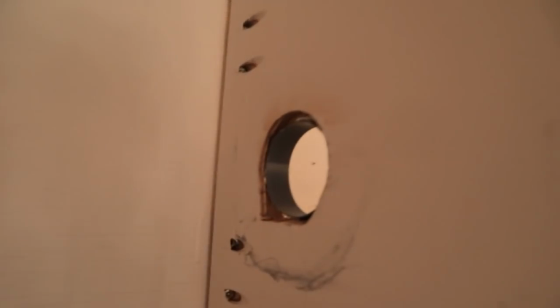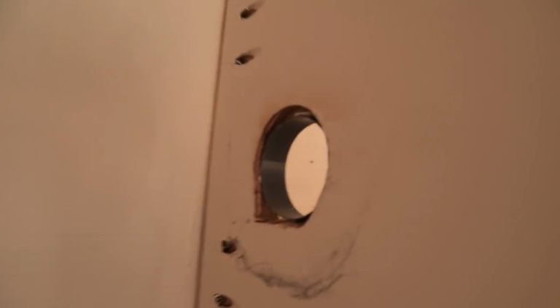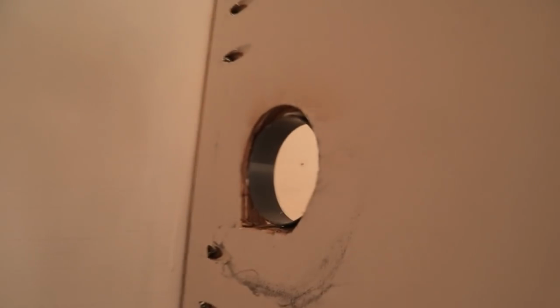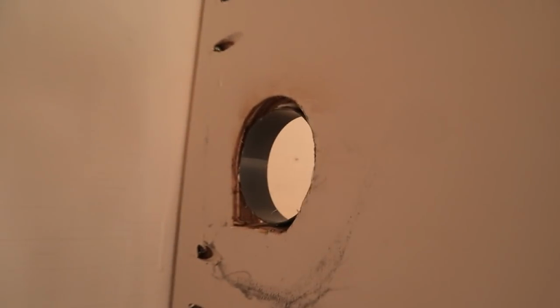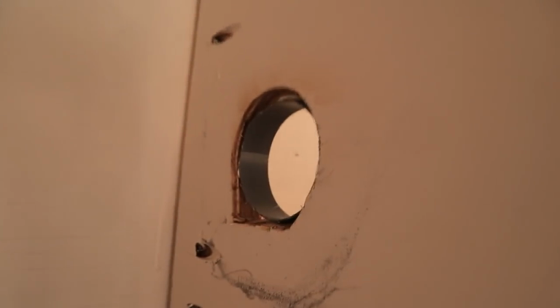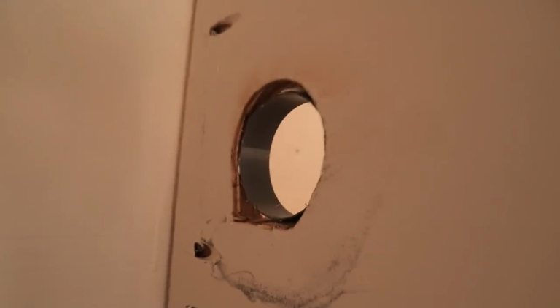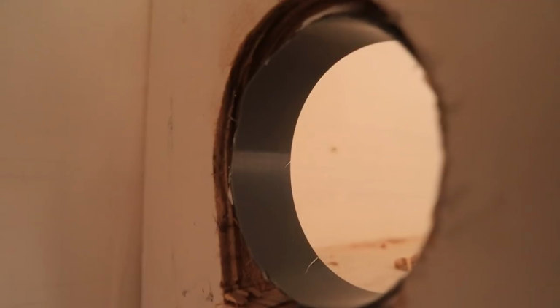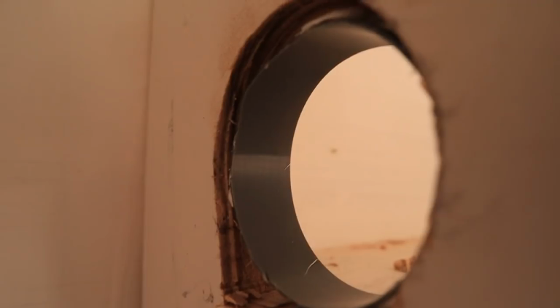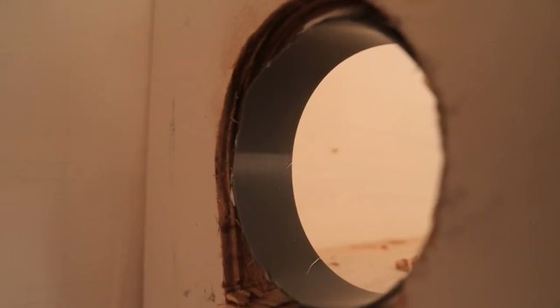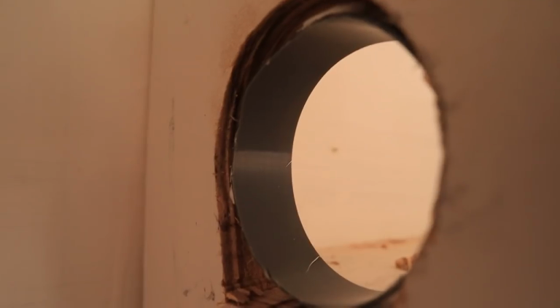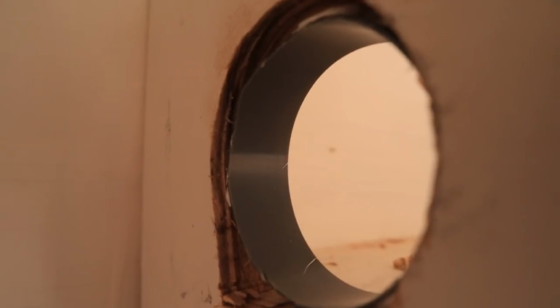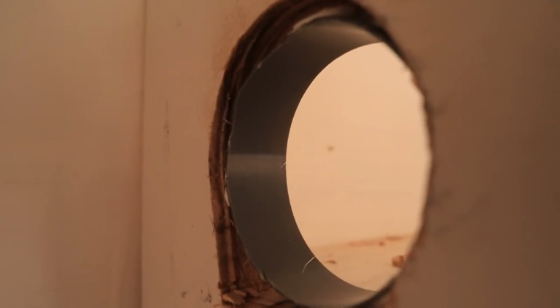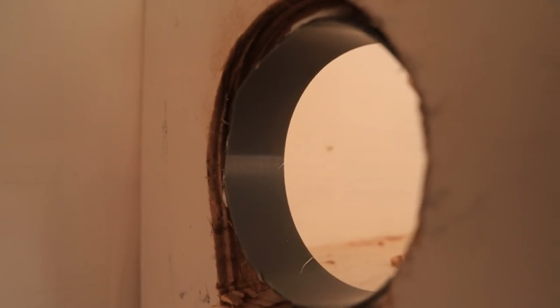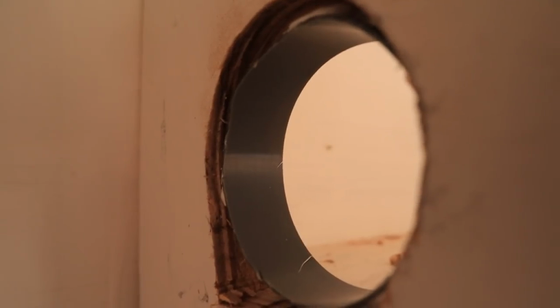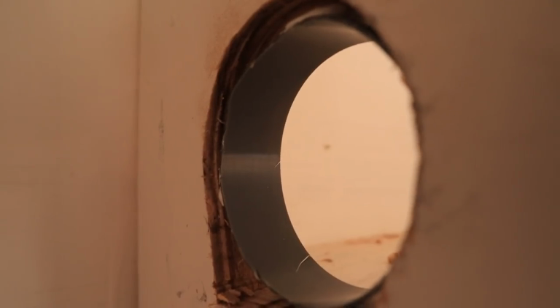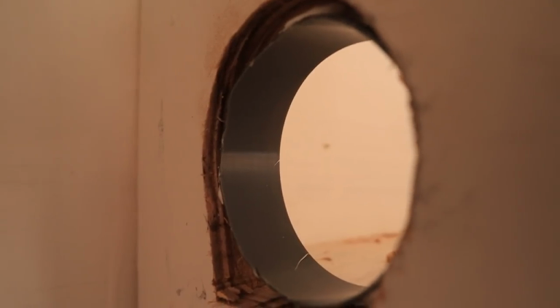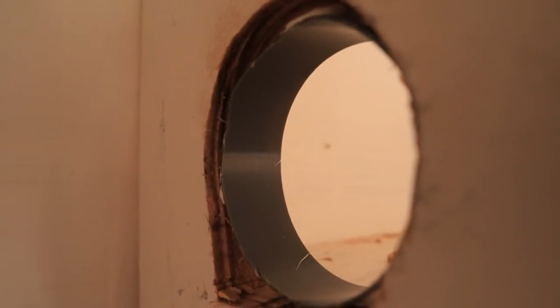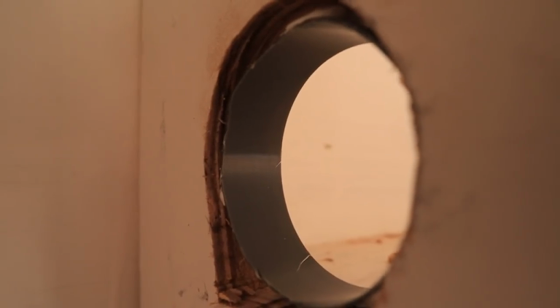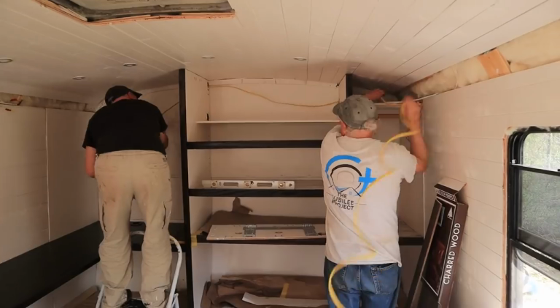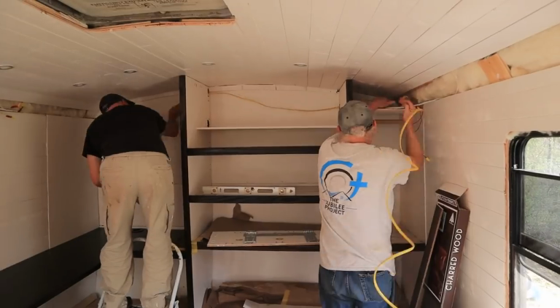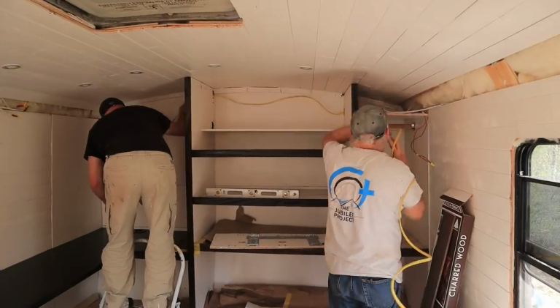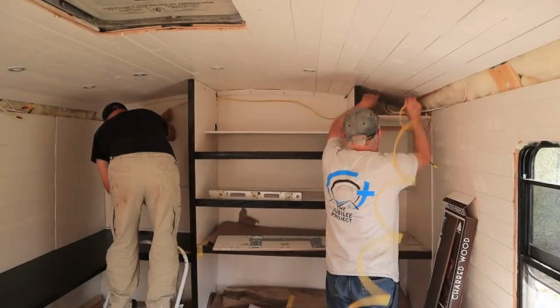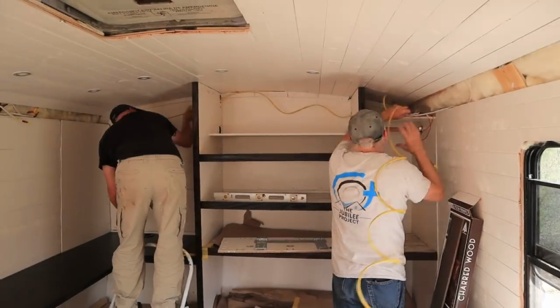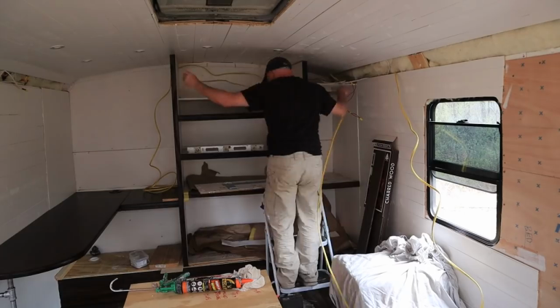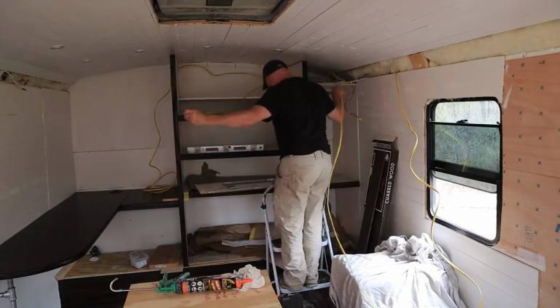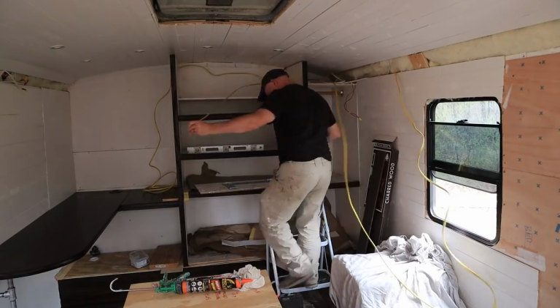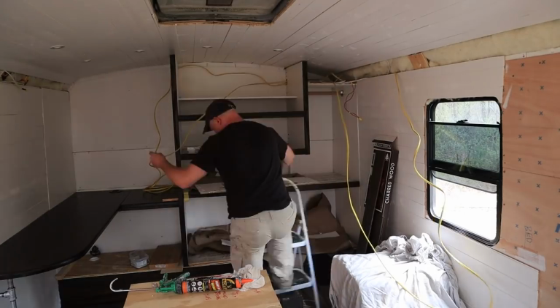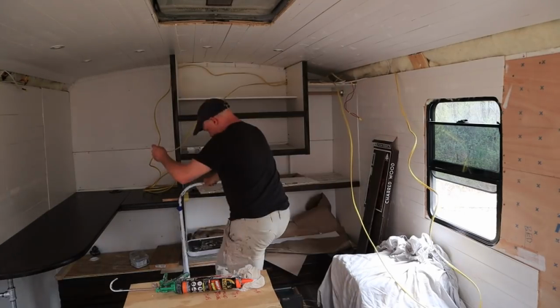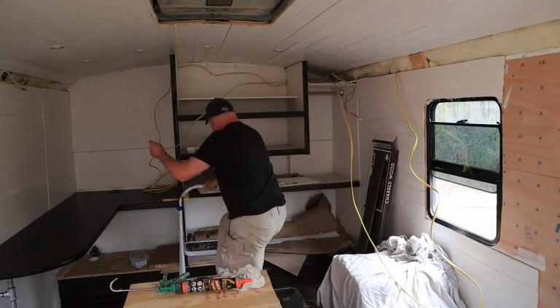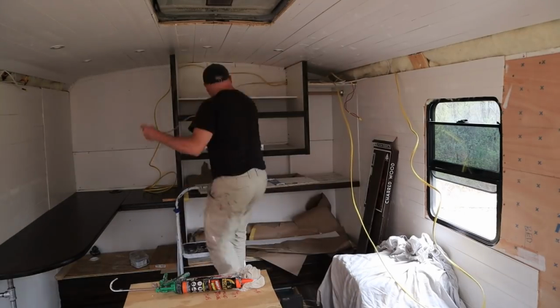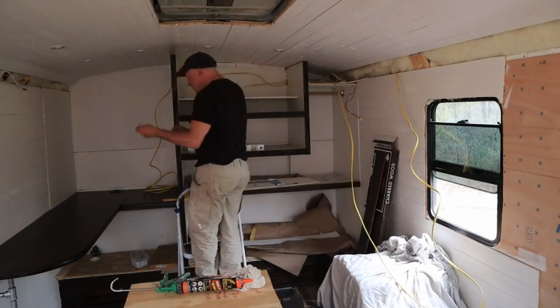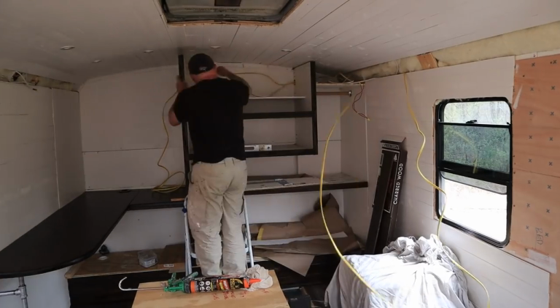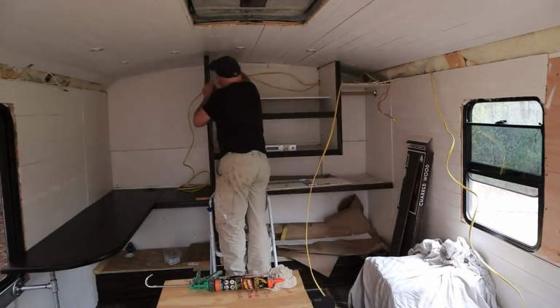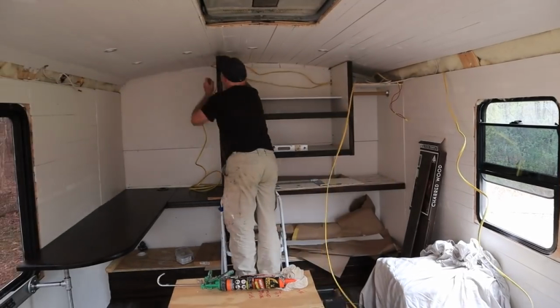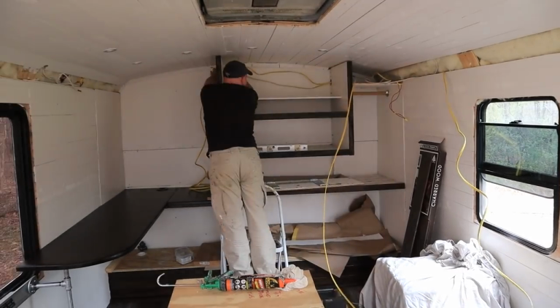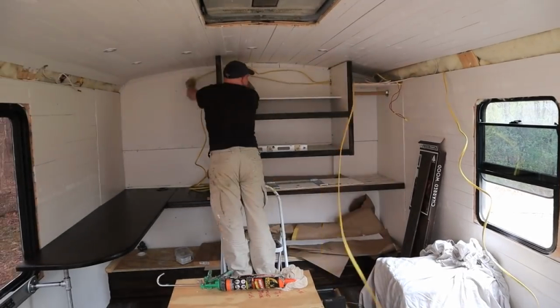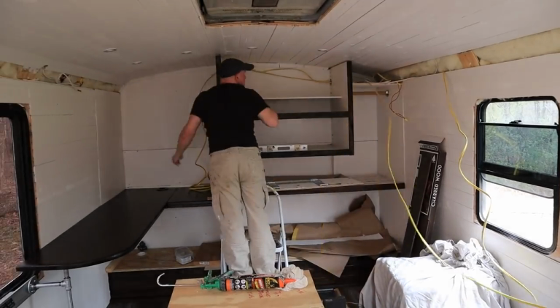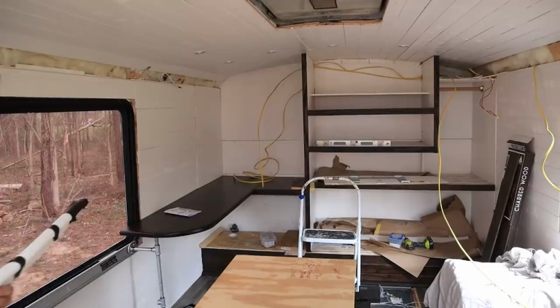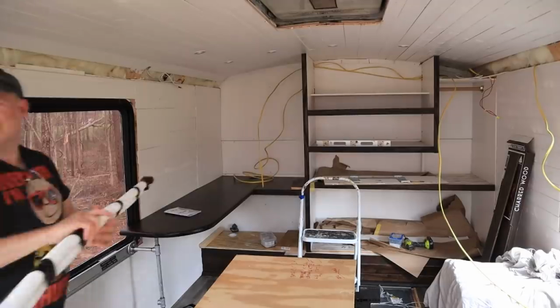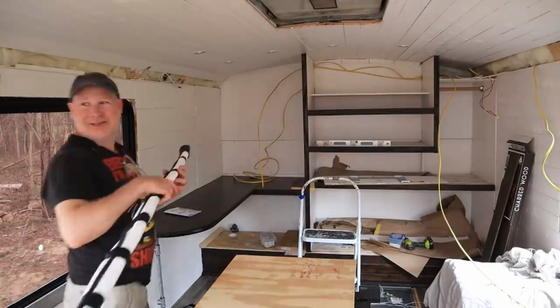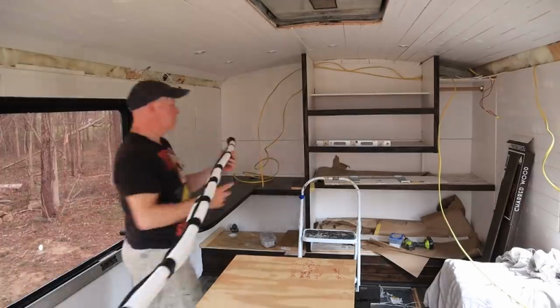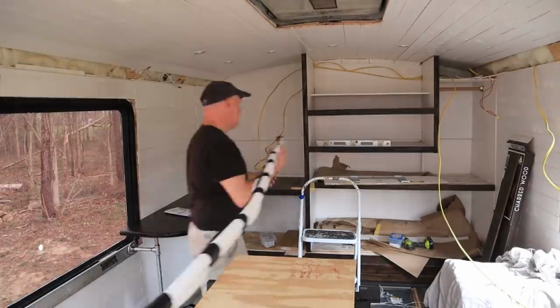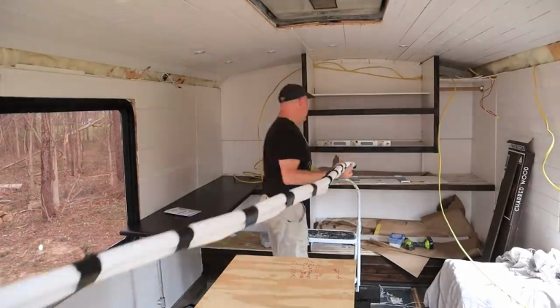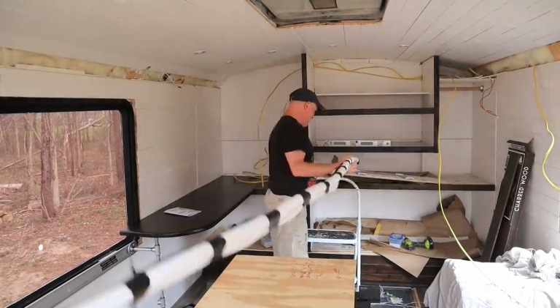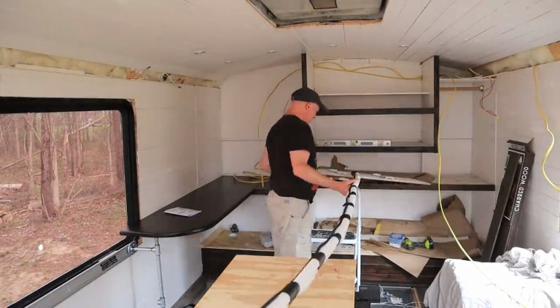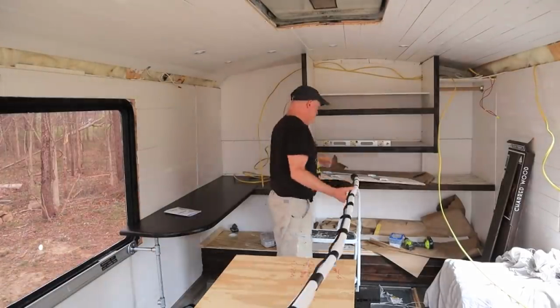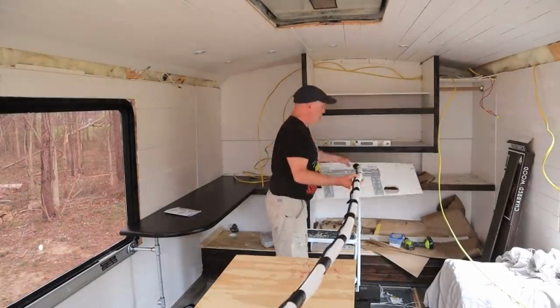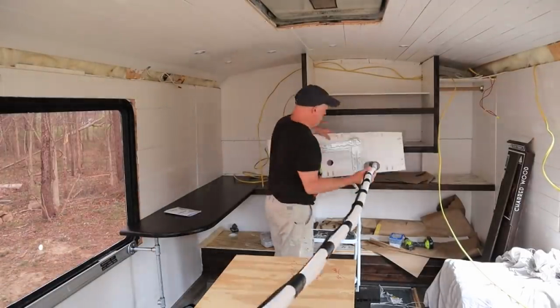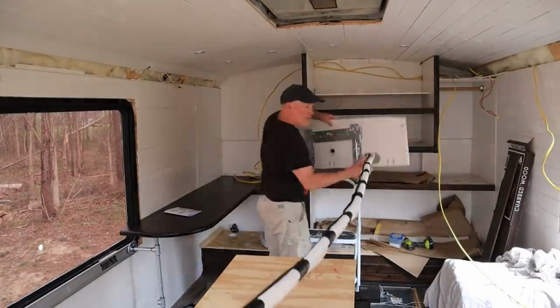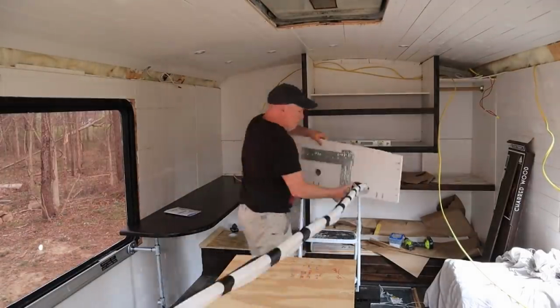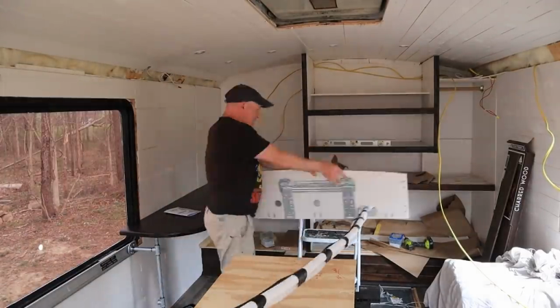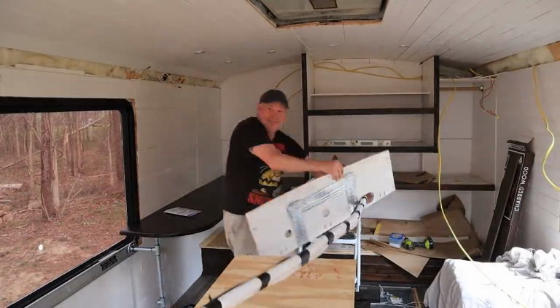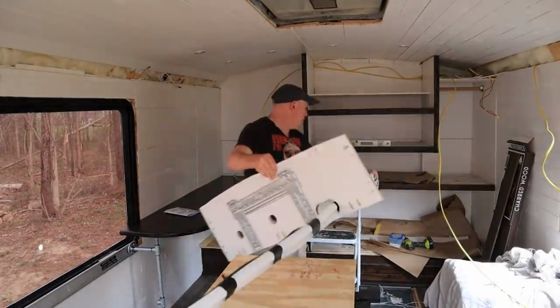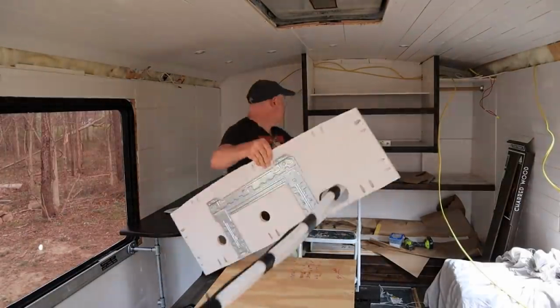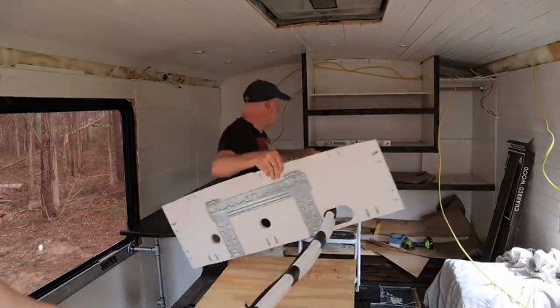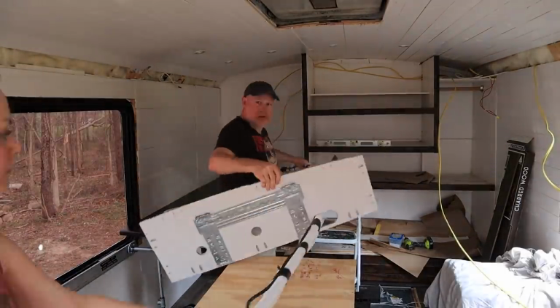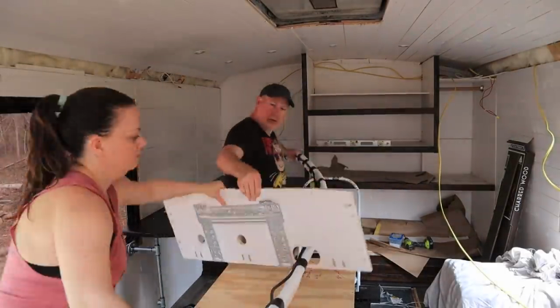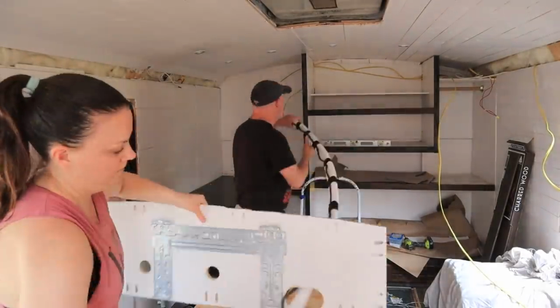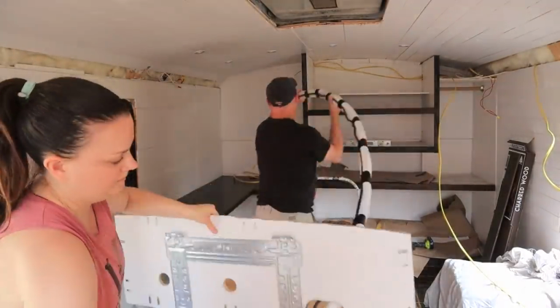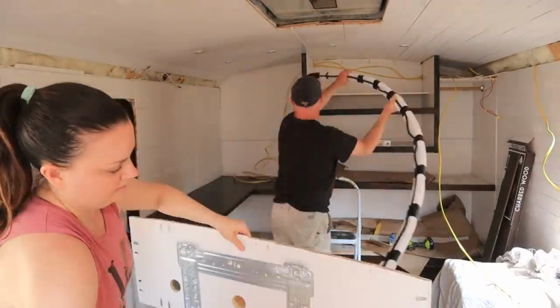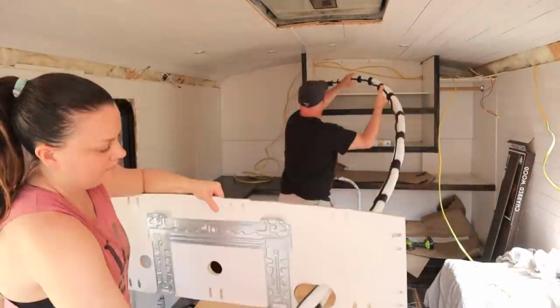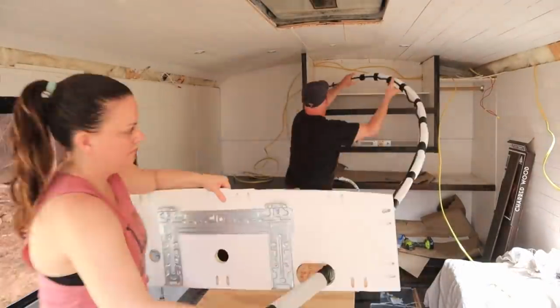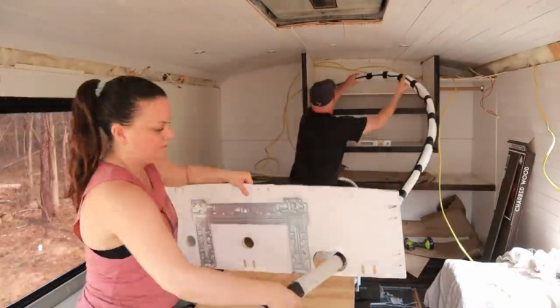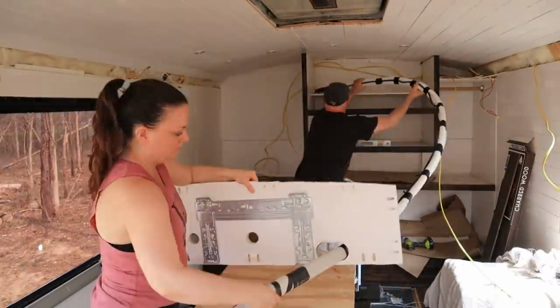Because we're going to be covering up that area, we knew we had to go ahead and put our 120-volt wiring through there now.